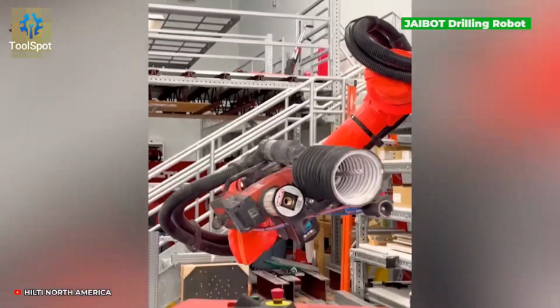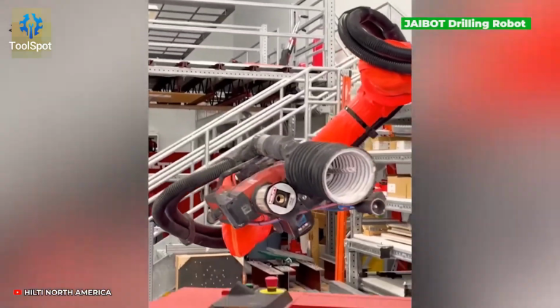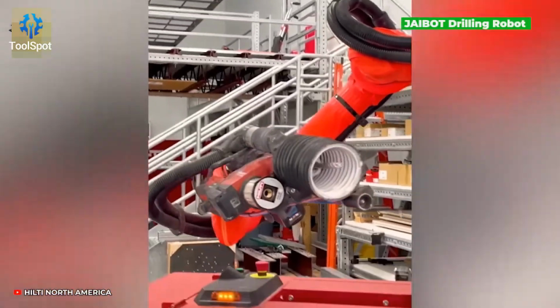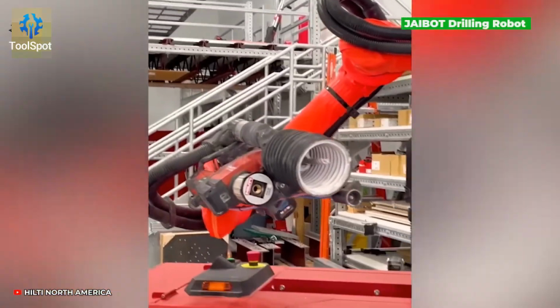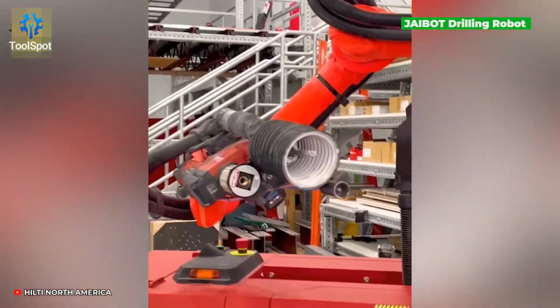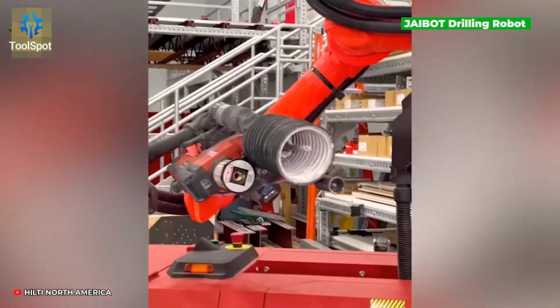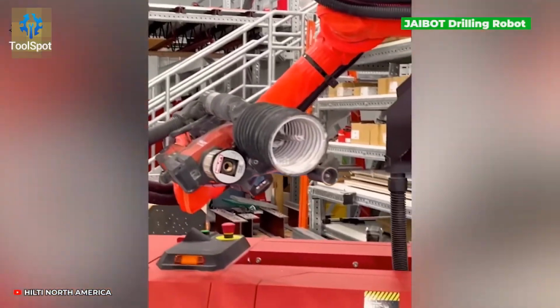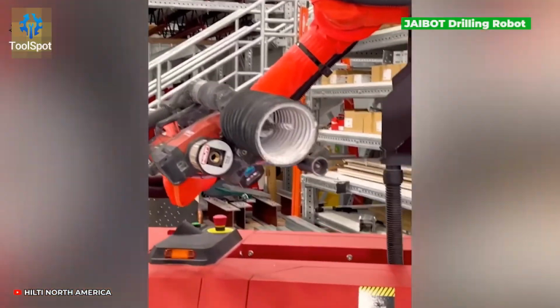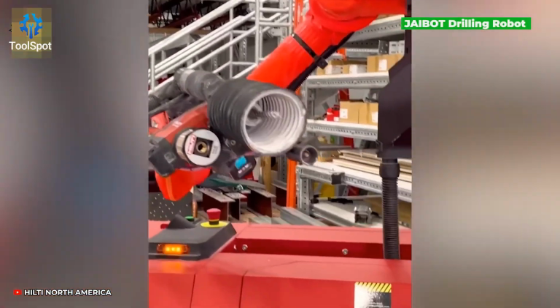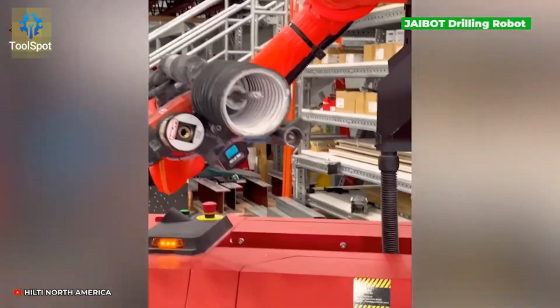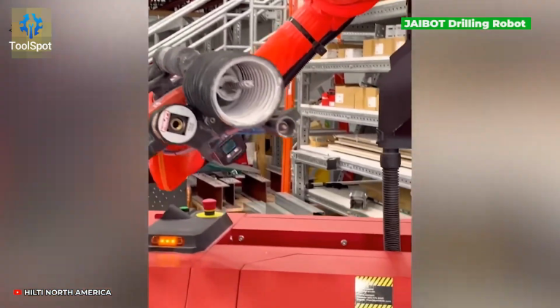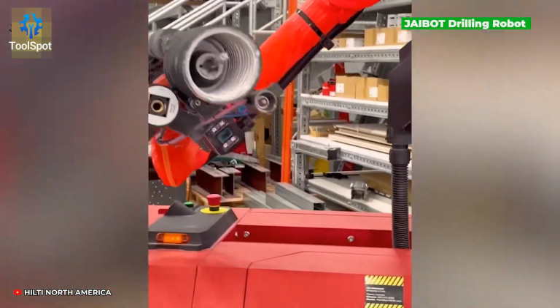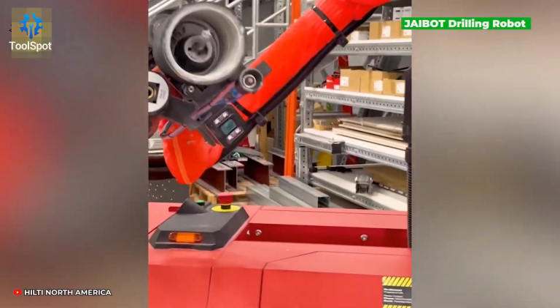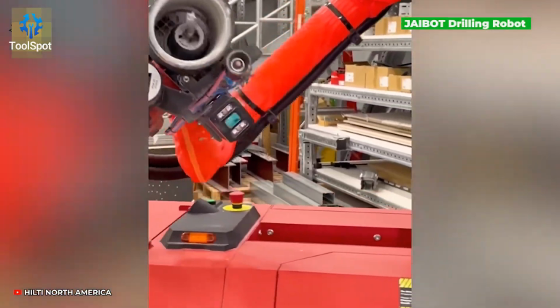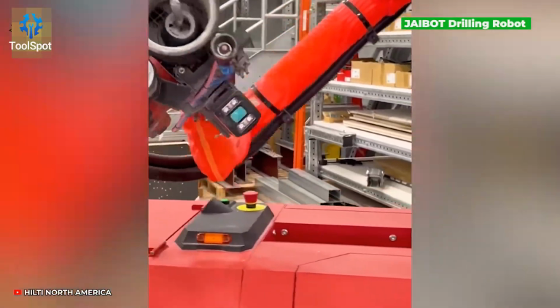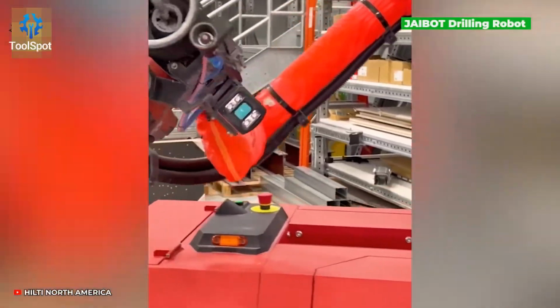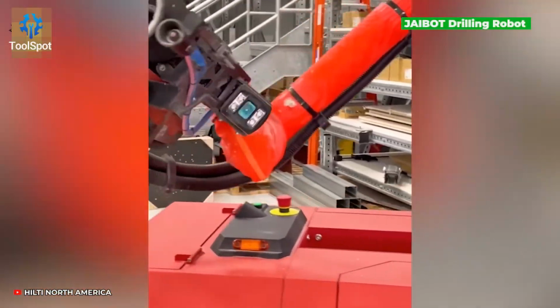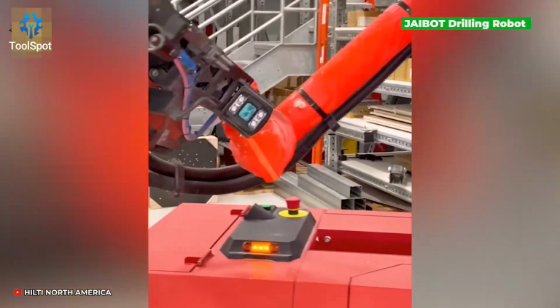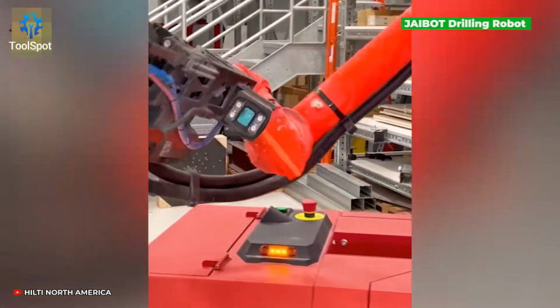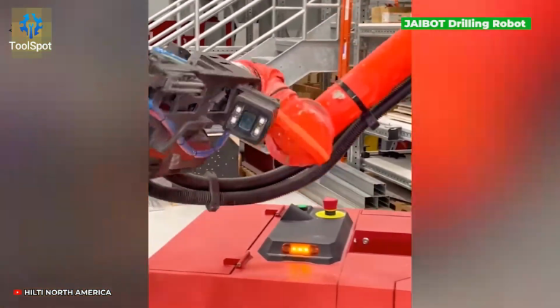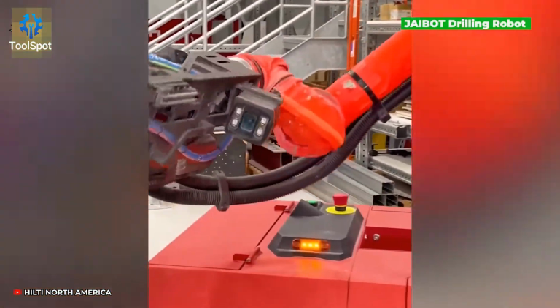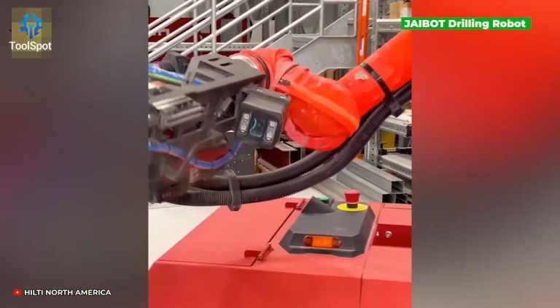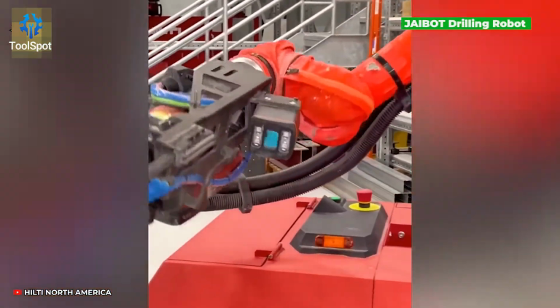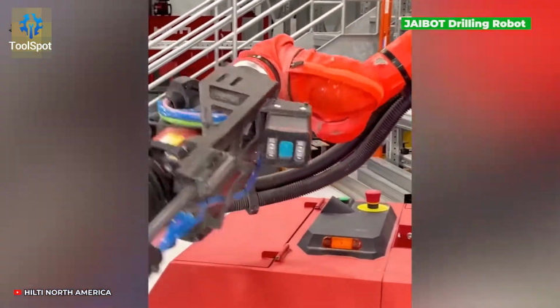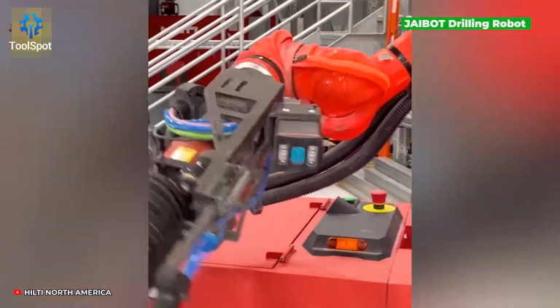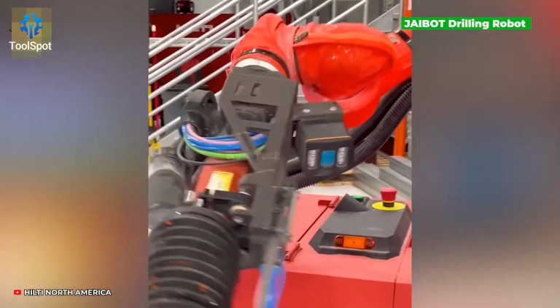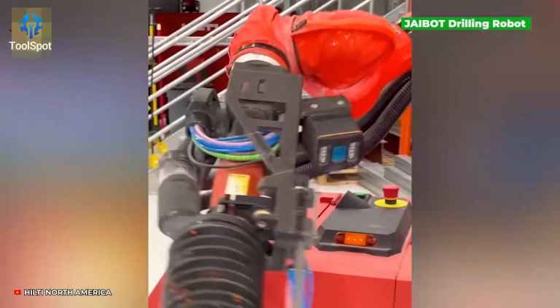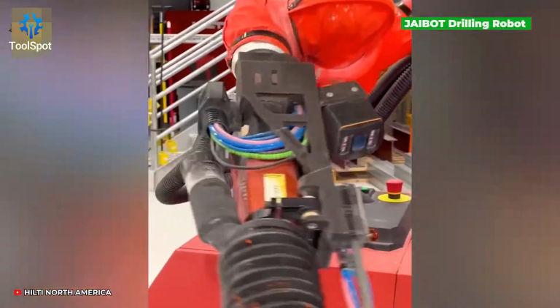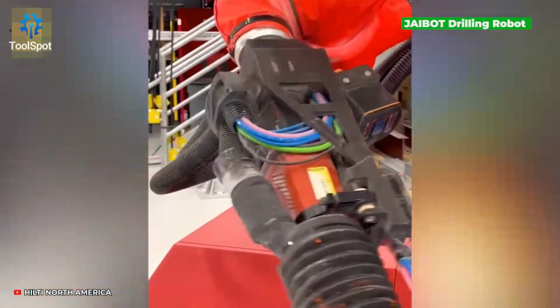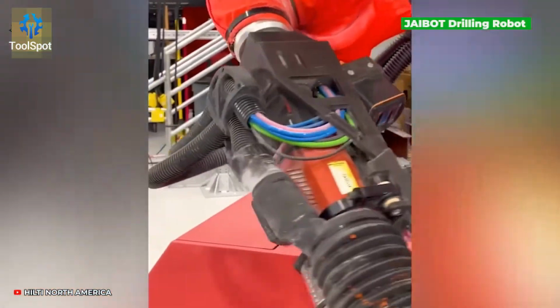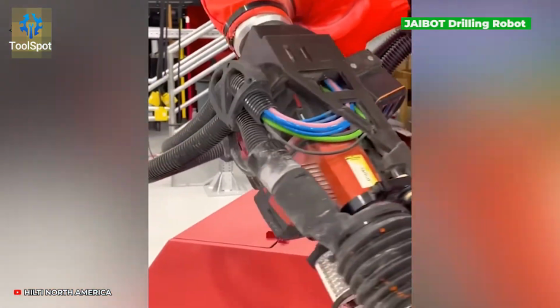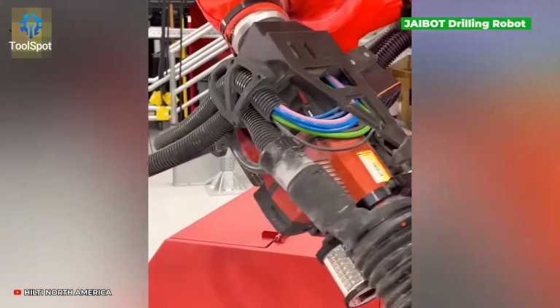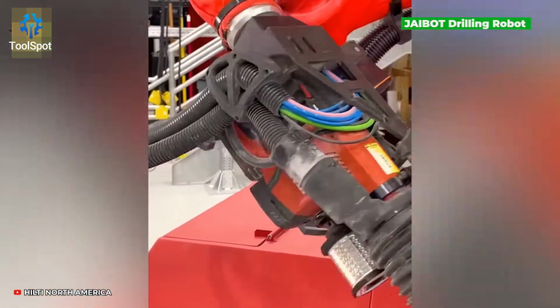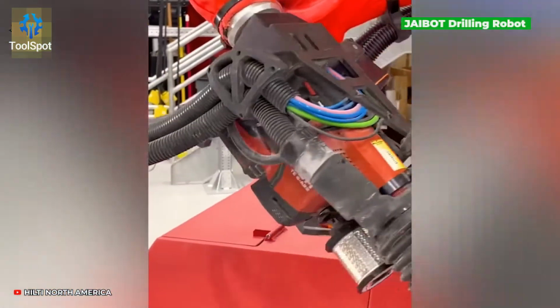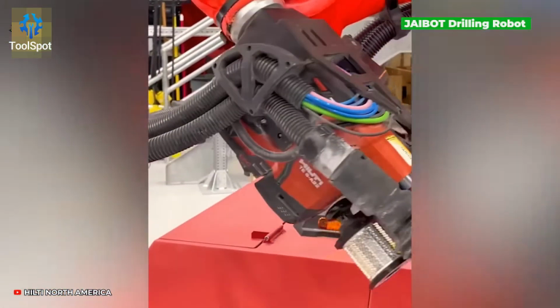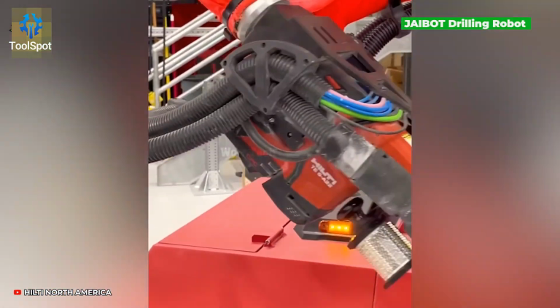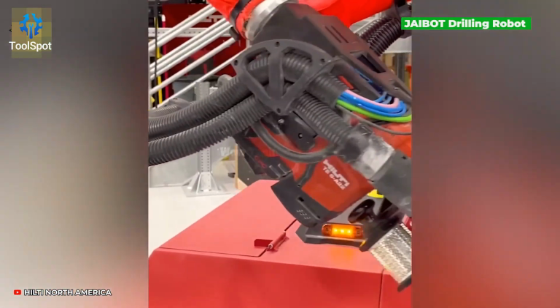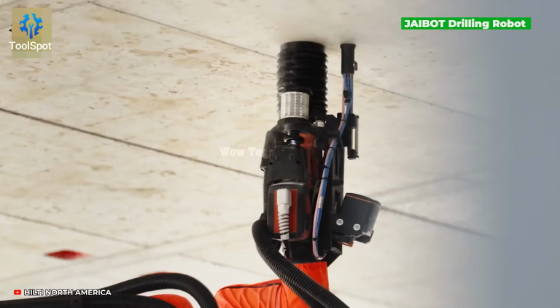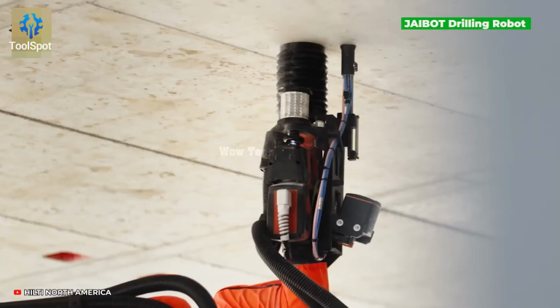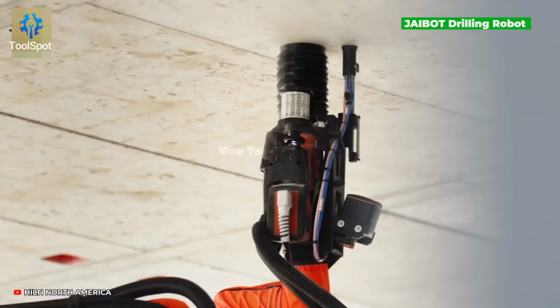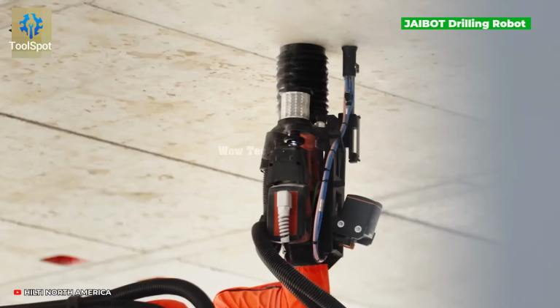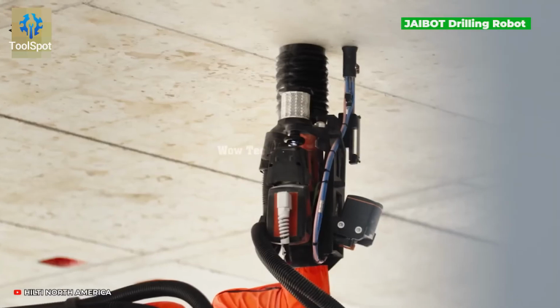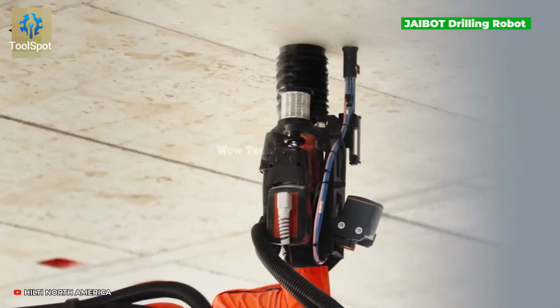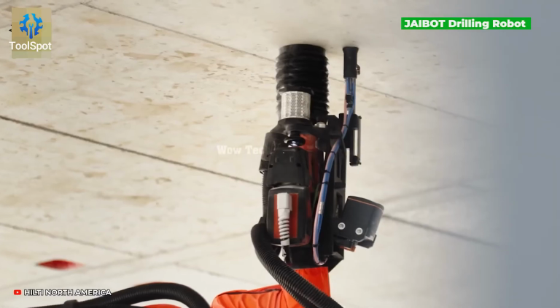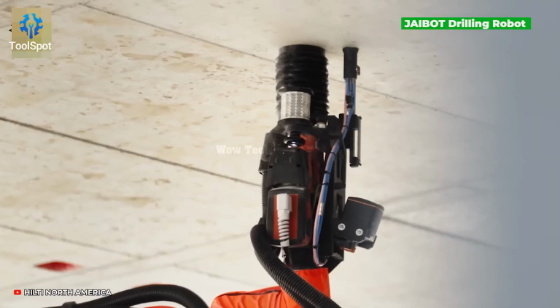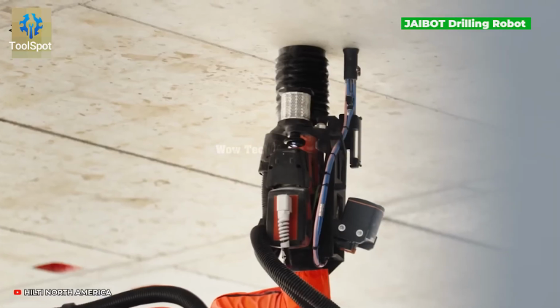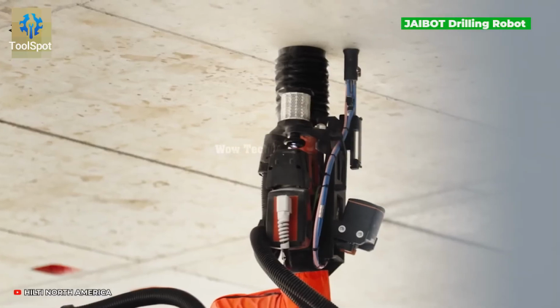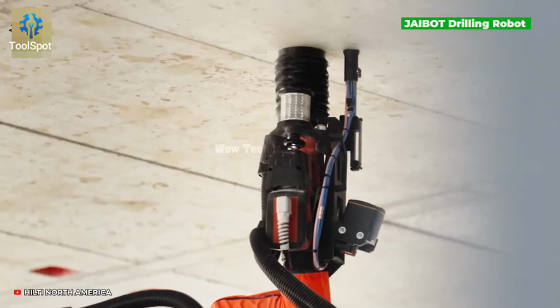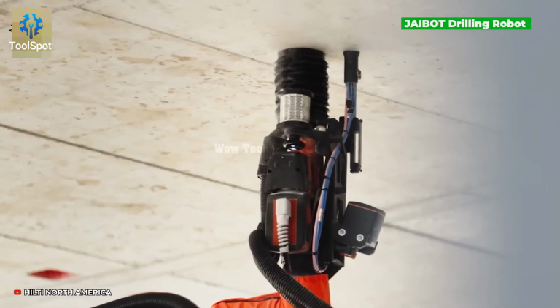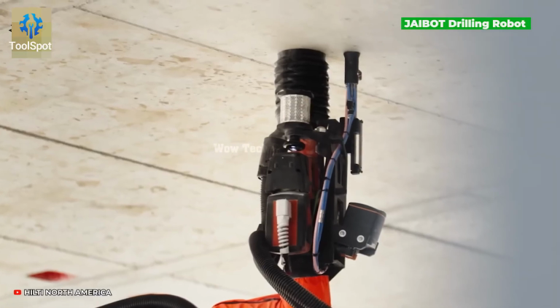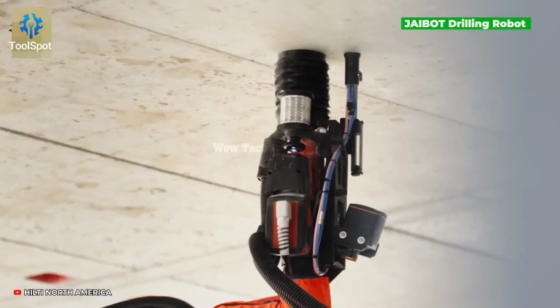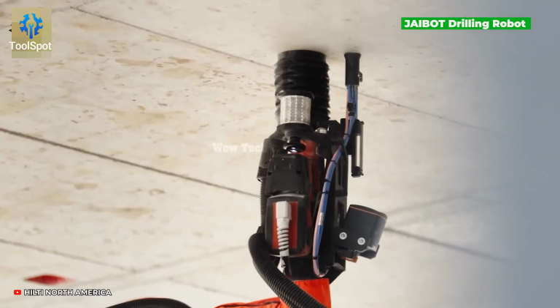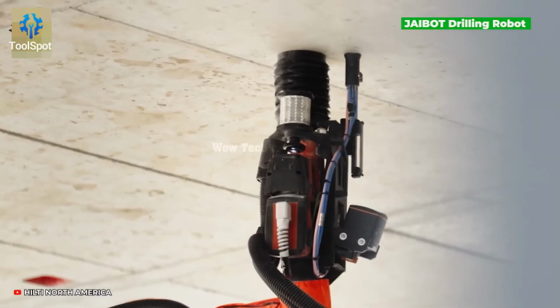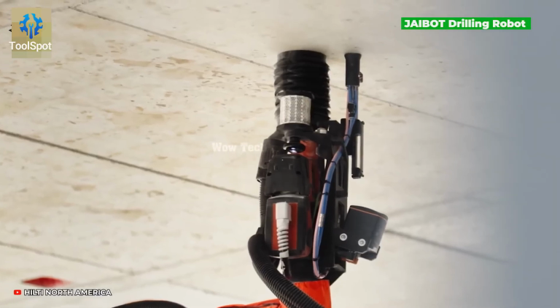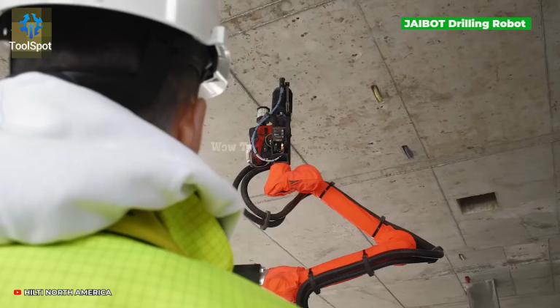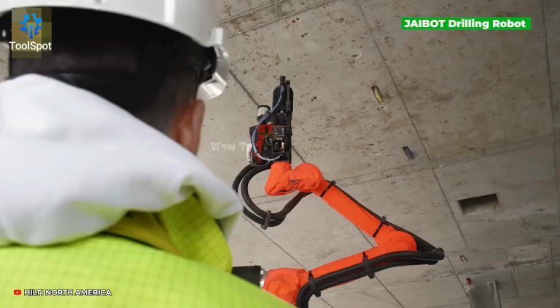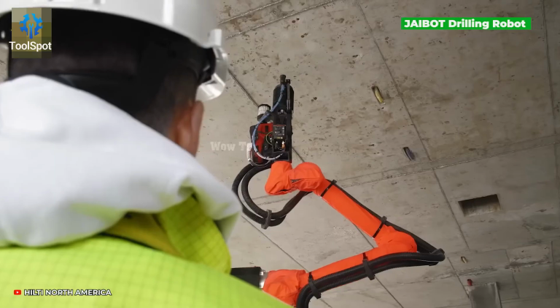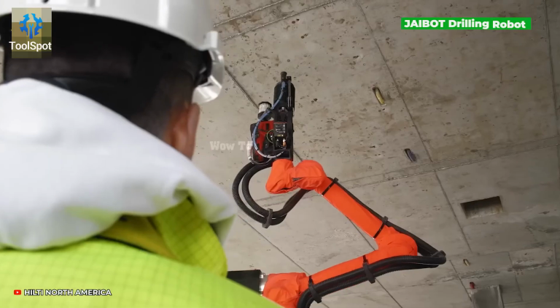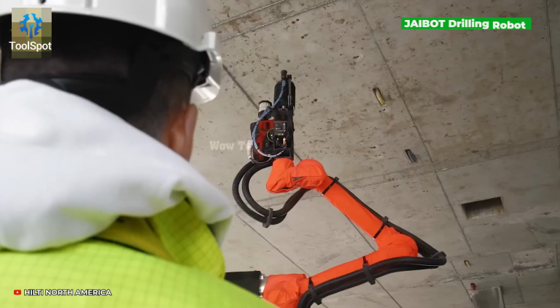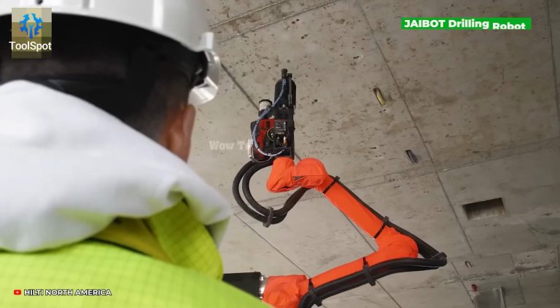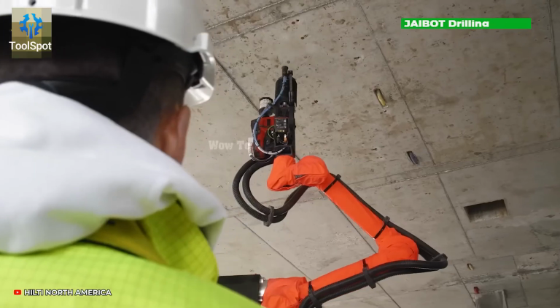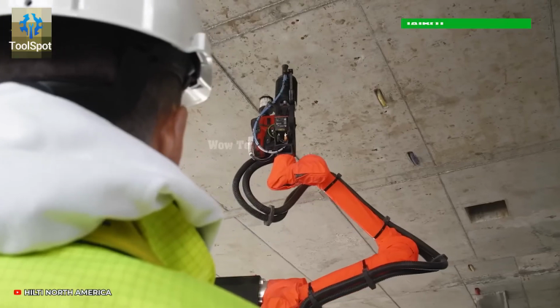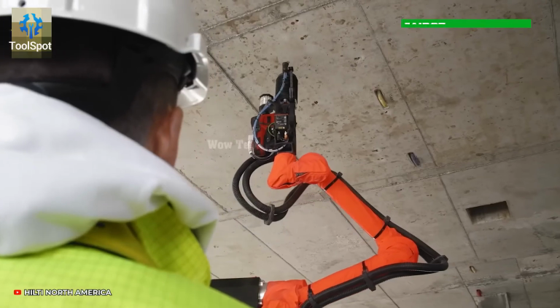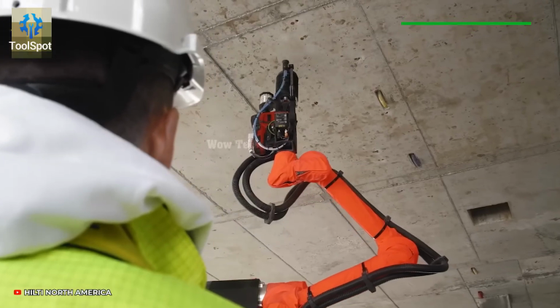Meet the semi-autonomous drilling robot that does all the overhead marking and drilling. Less strain, more gain.